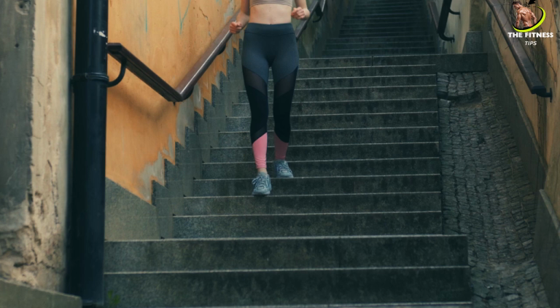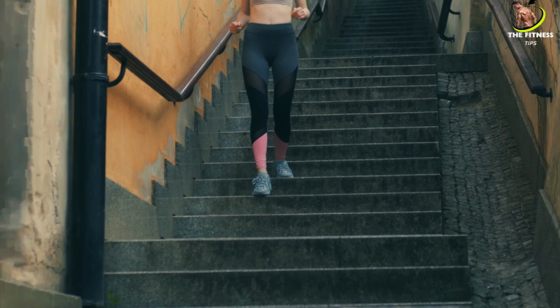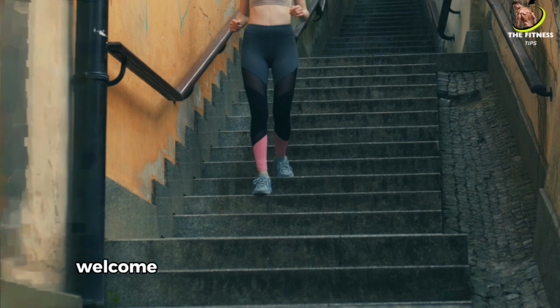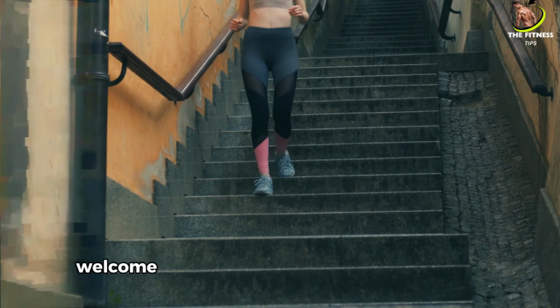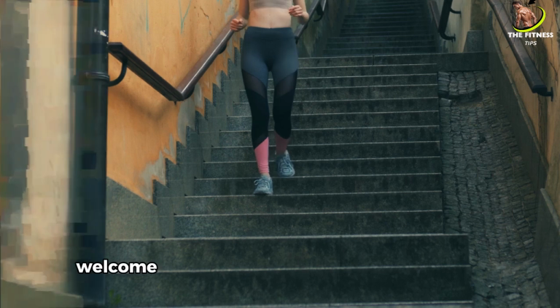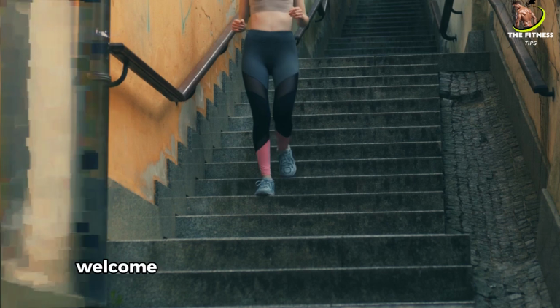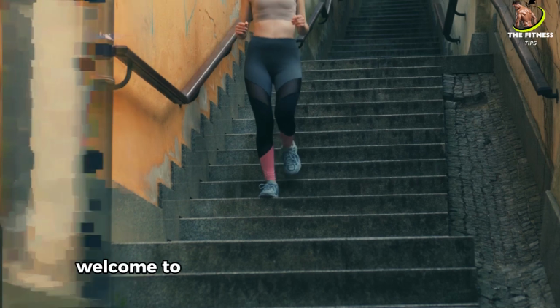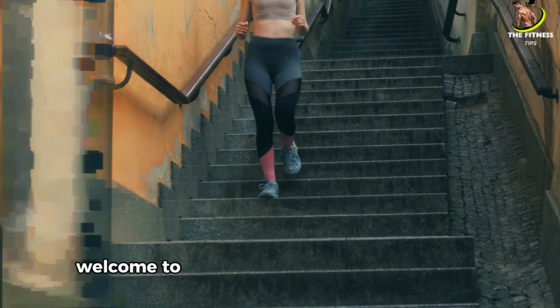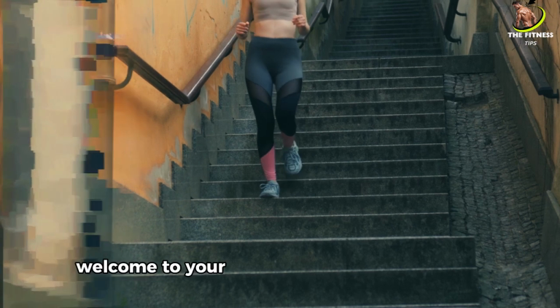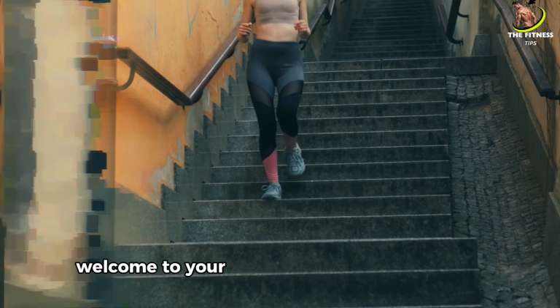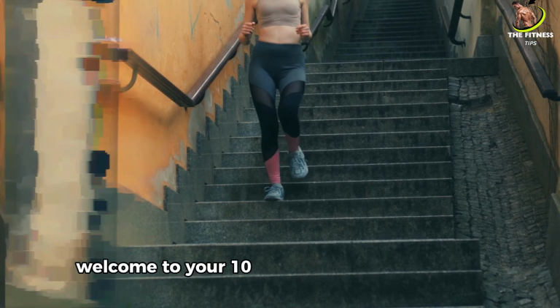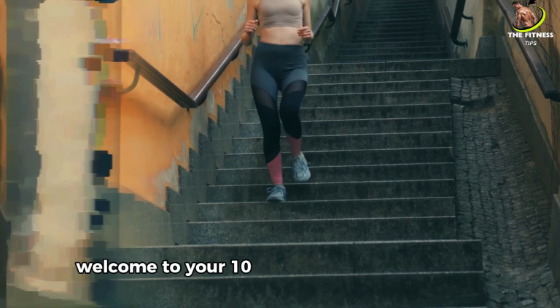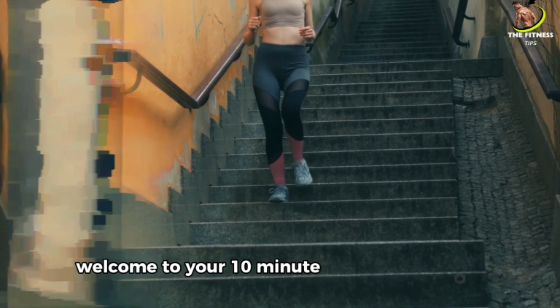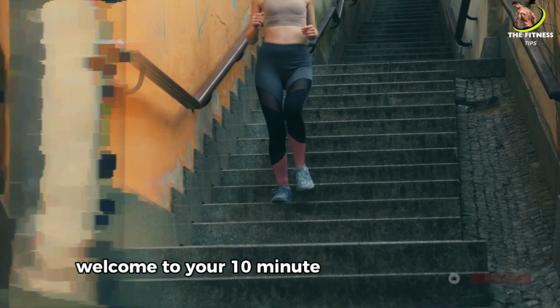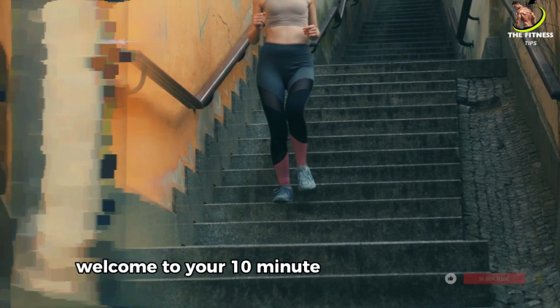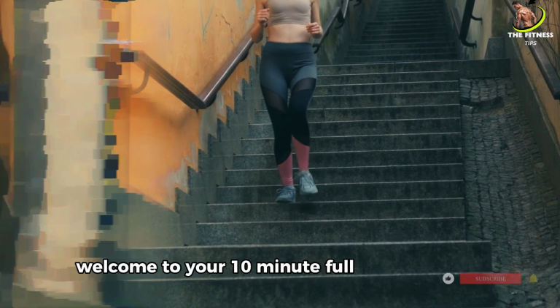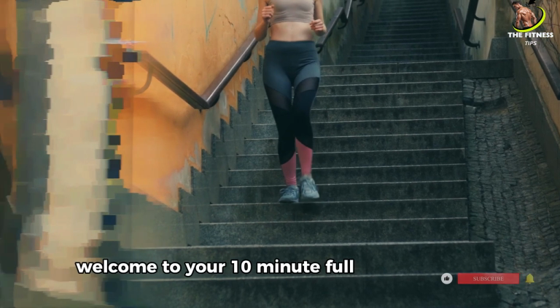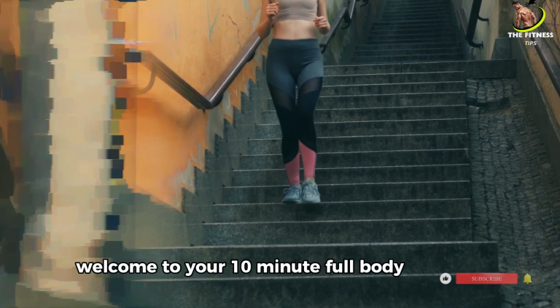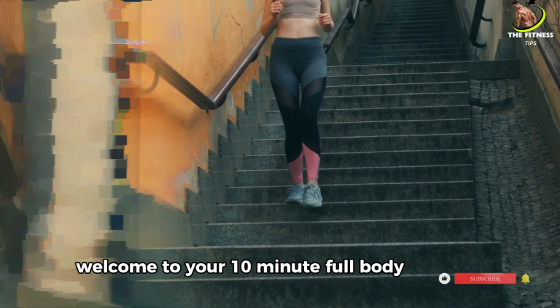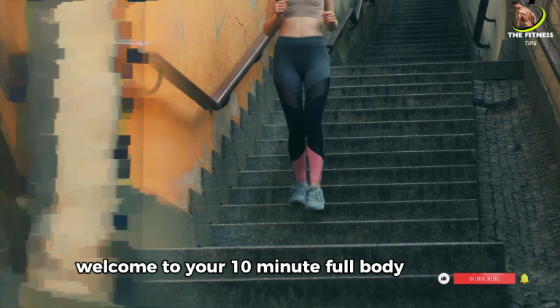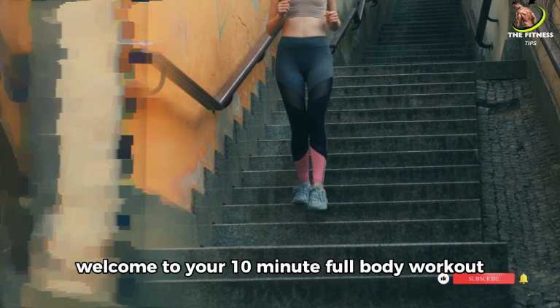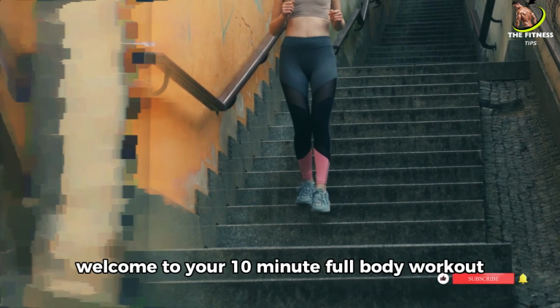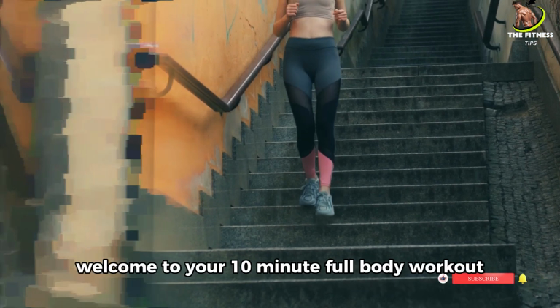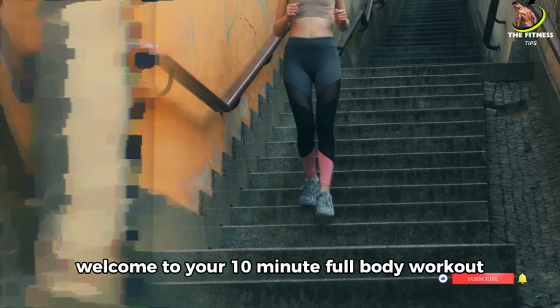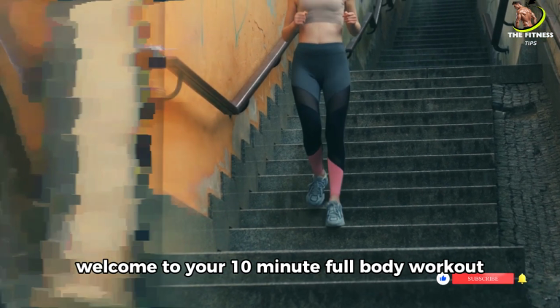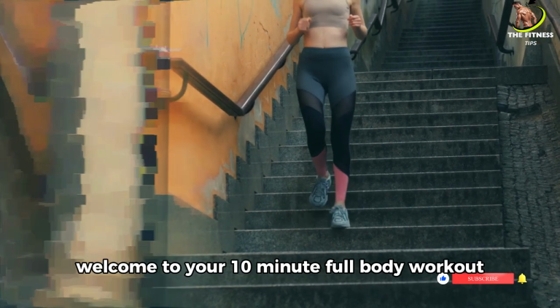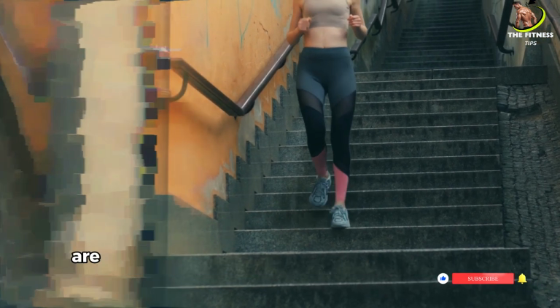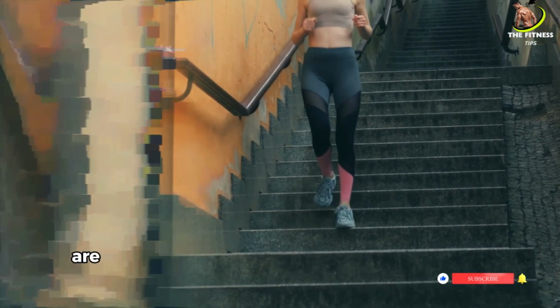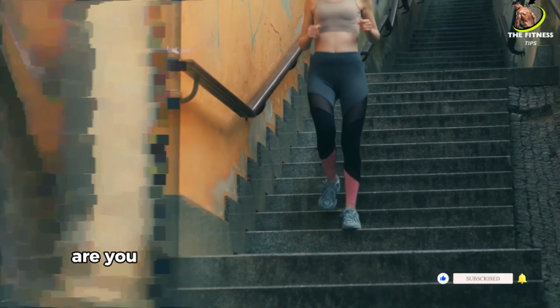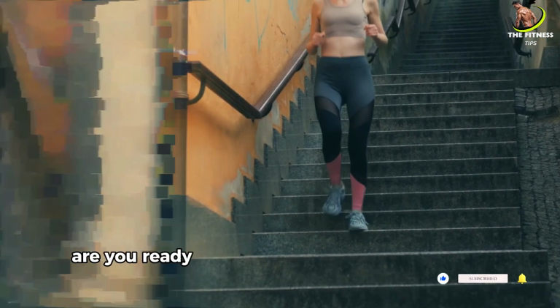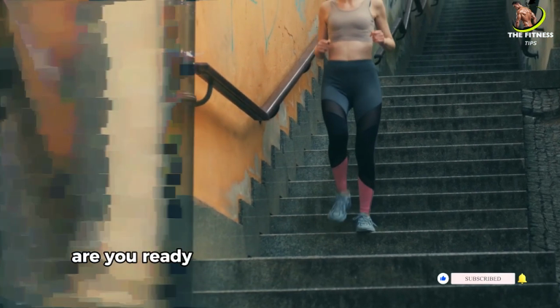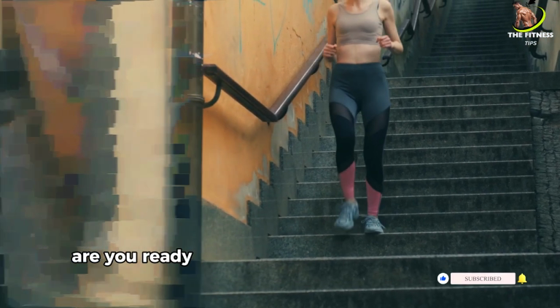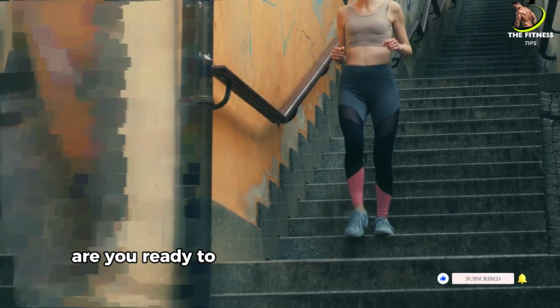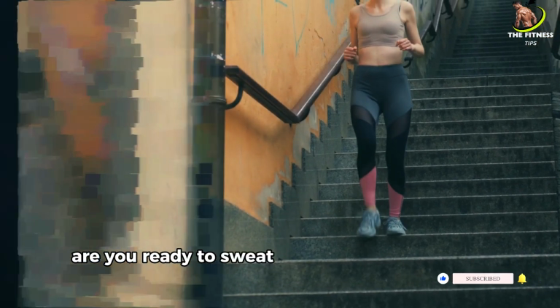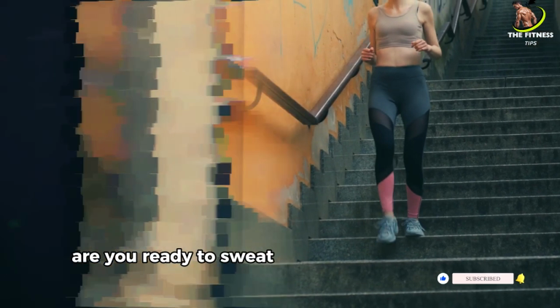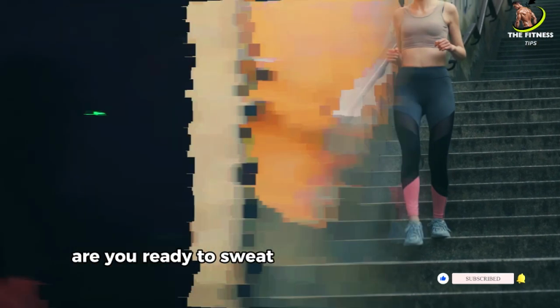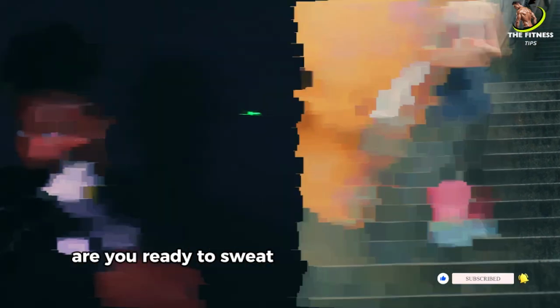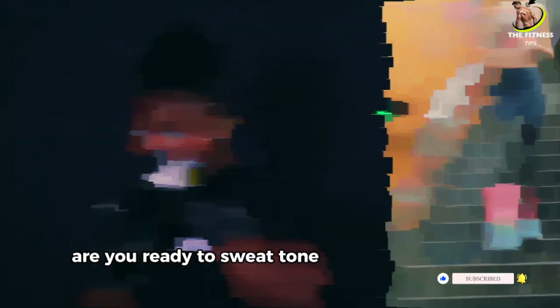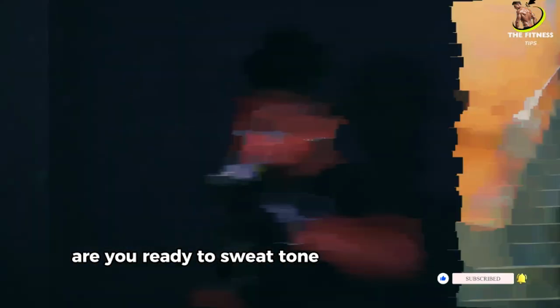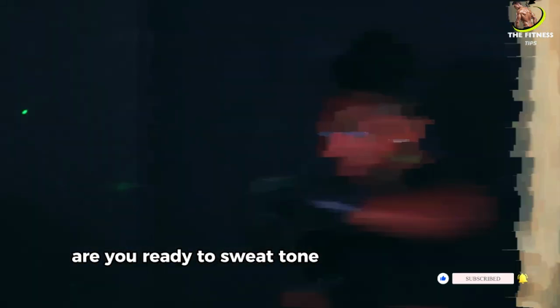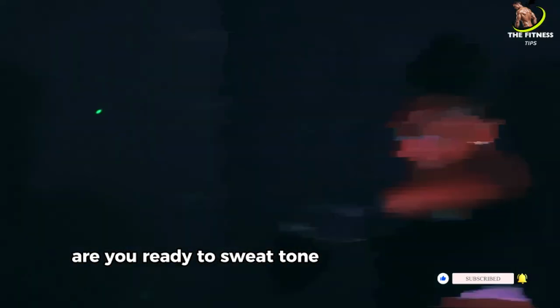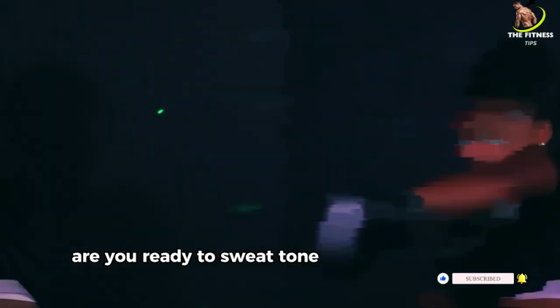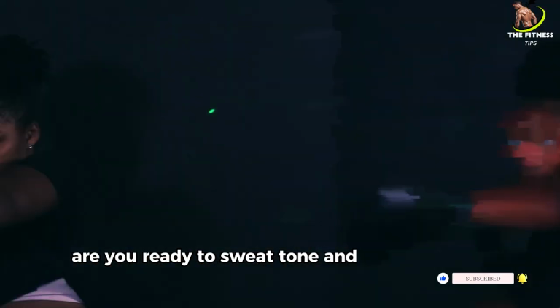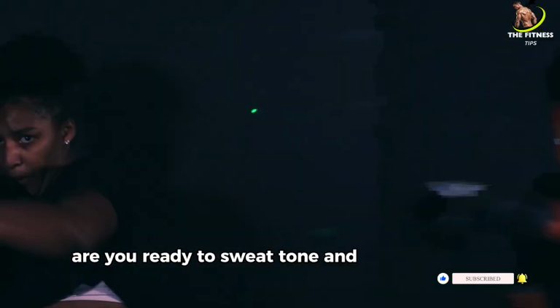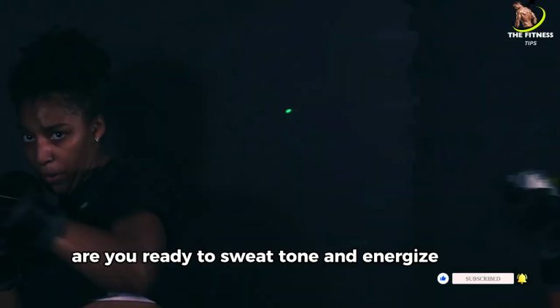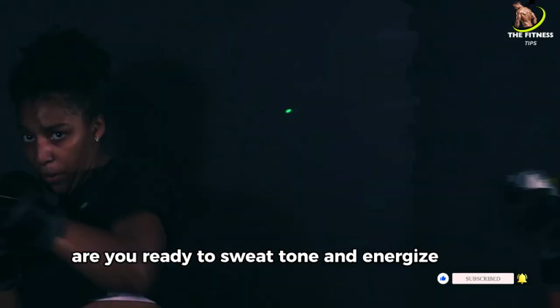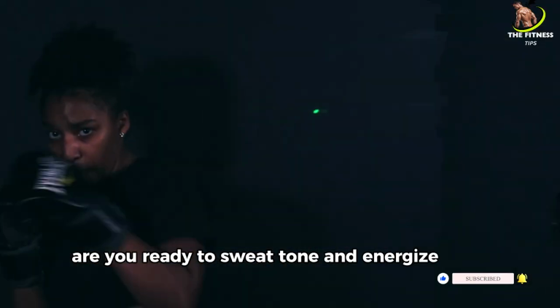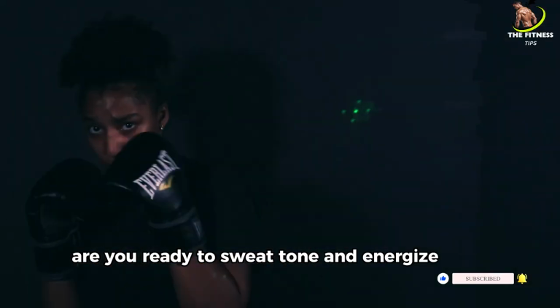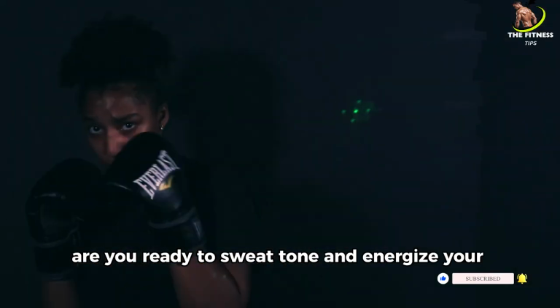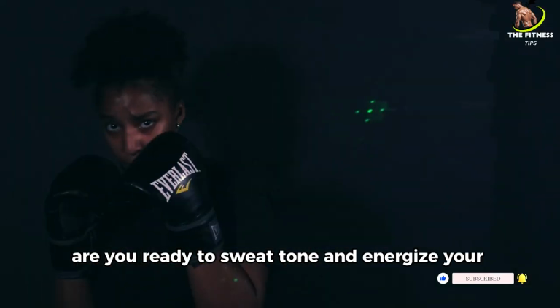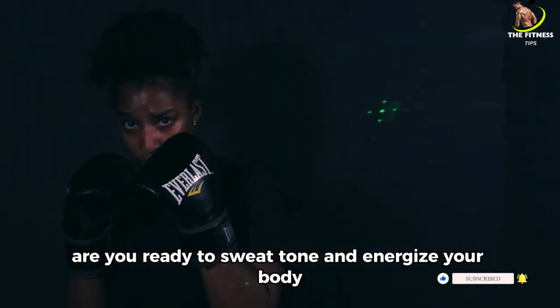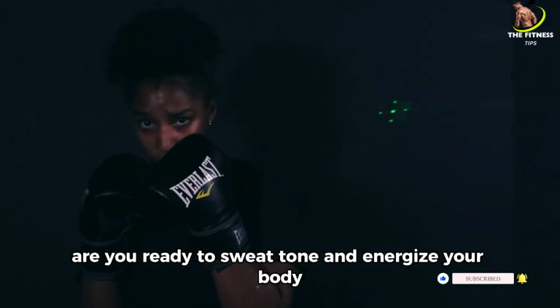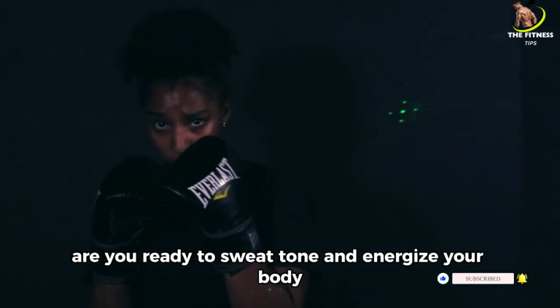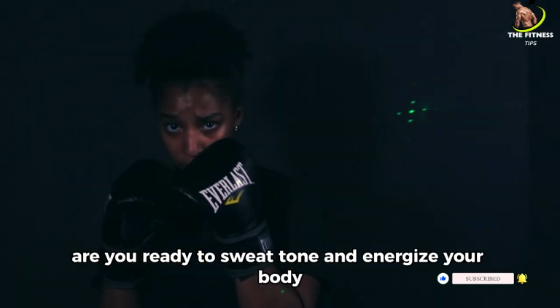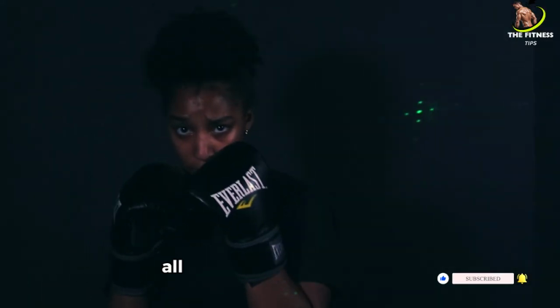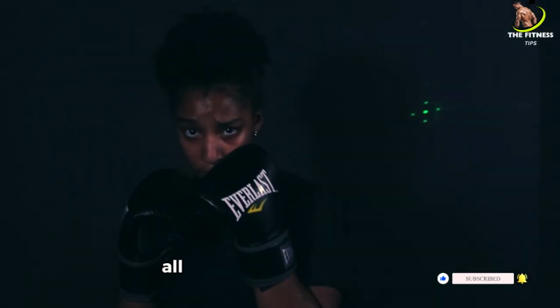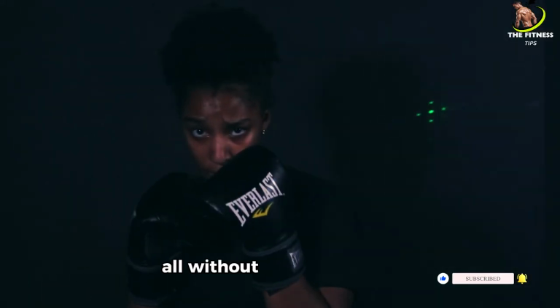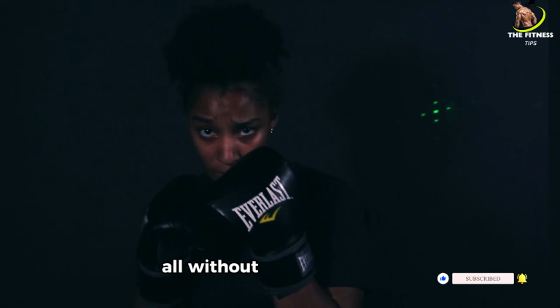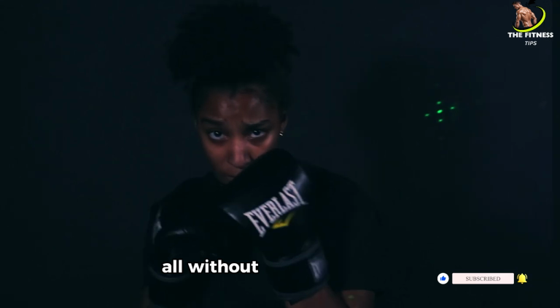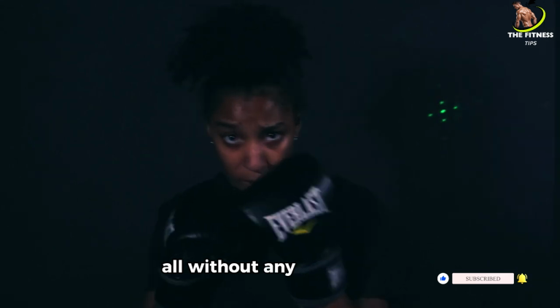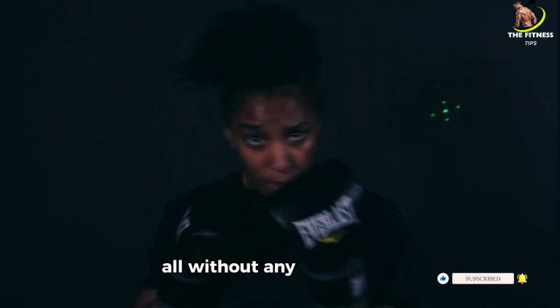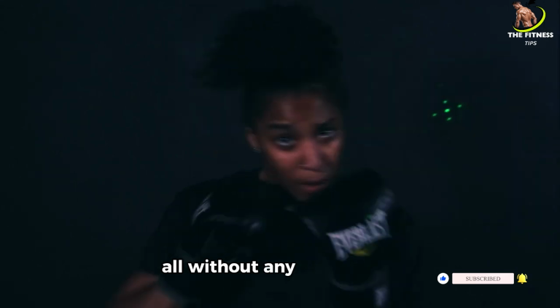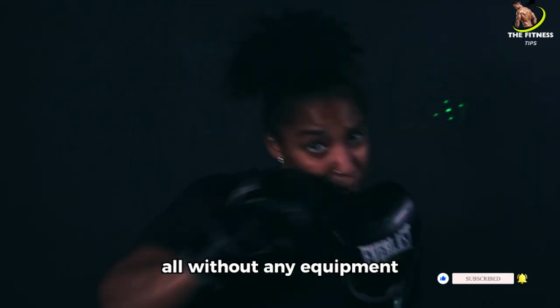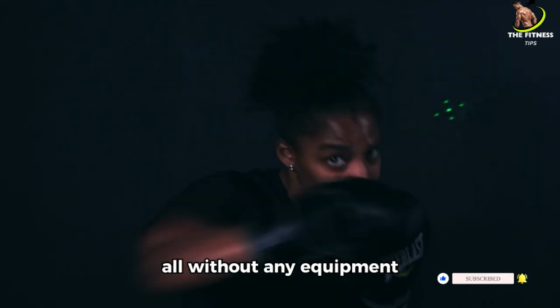Welcome to your 10-minute full-body workout. Are you ready to sweat, tone, and energize your body, all without any equipment?